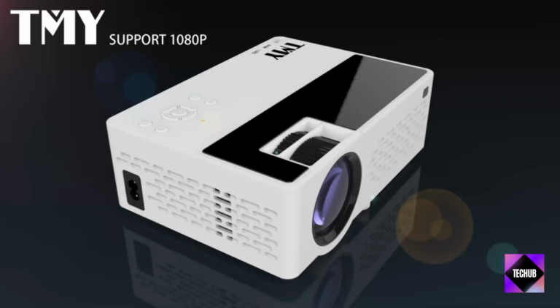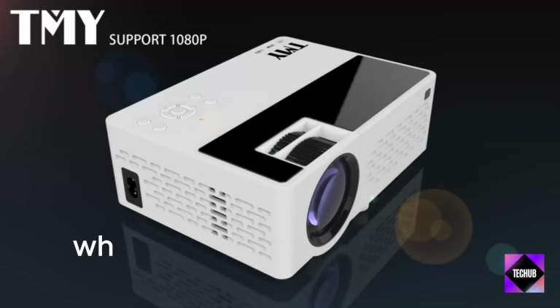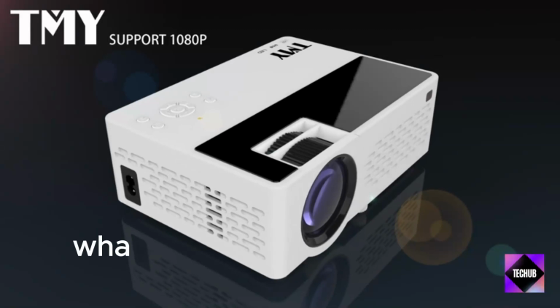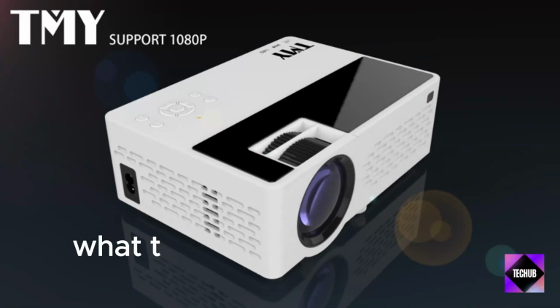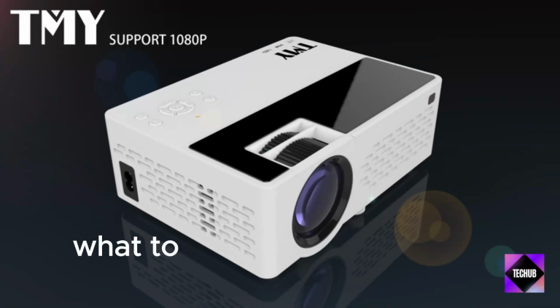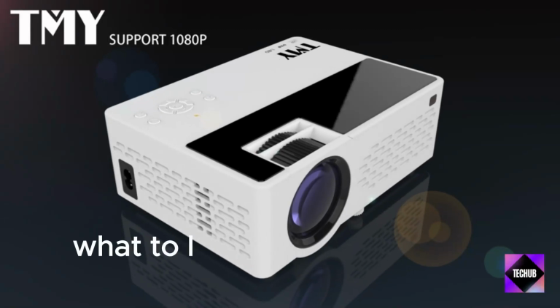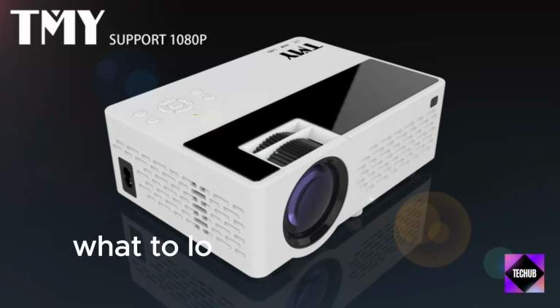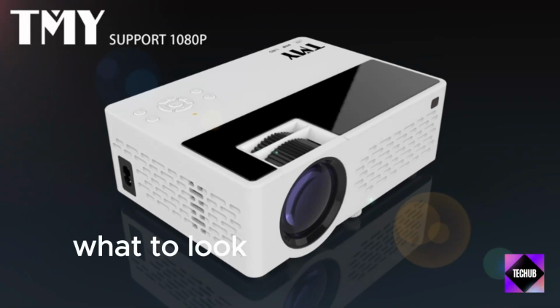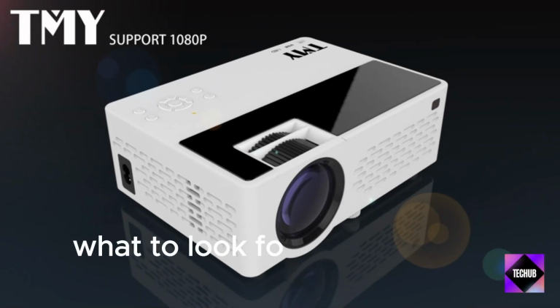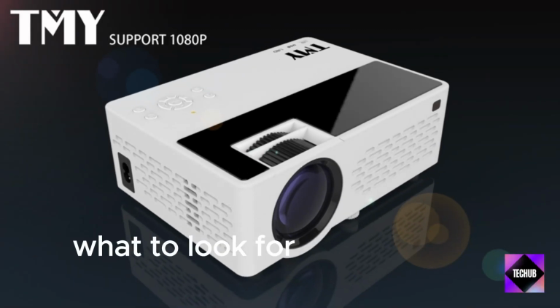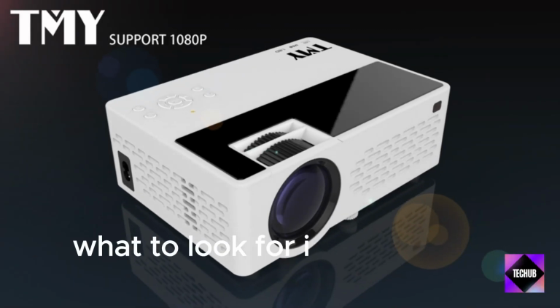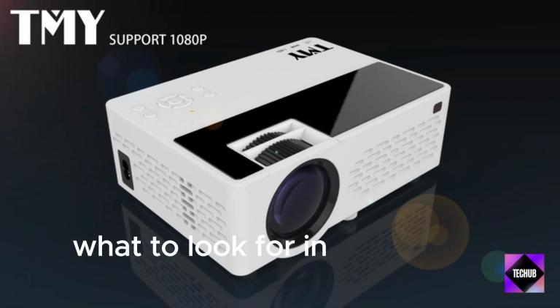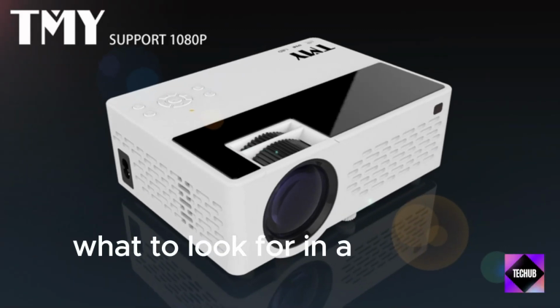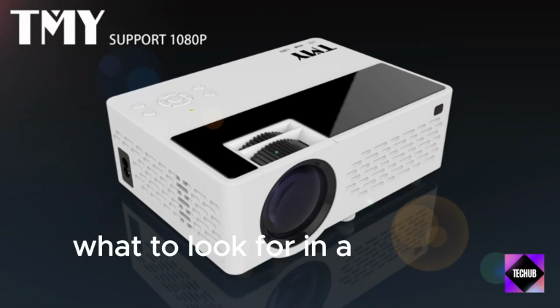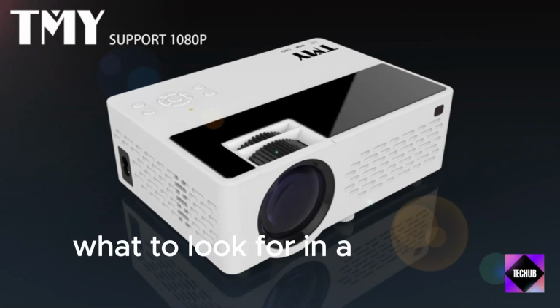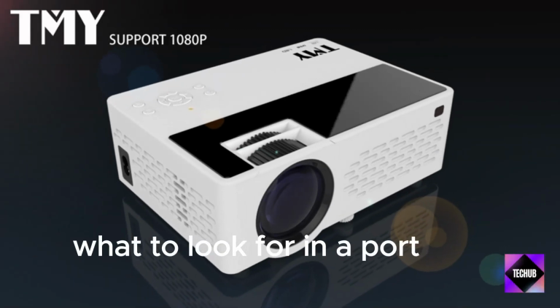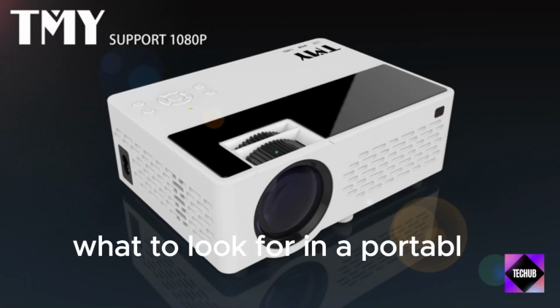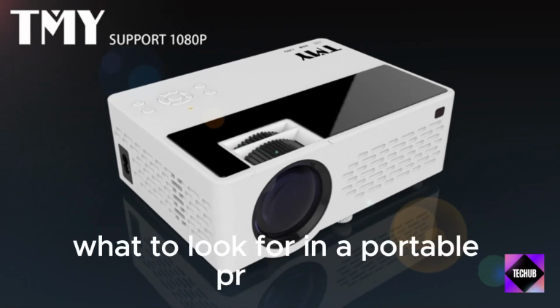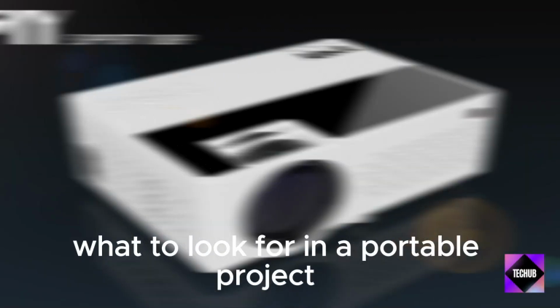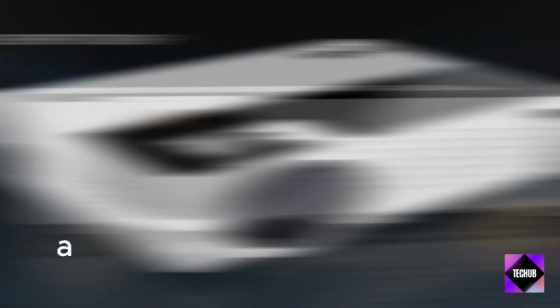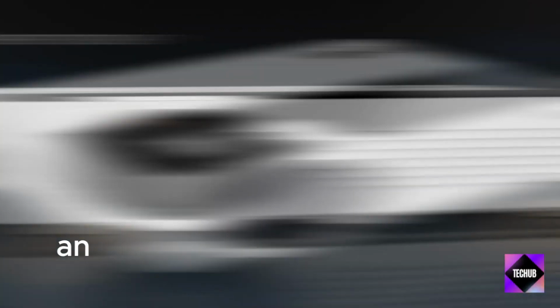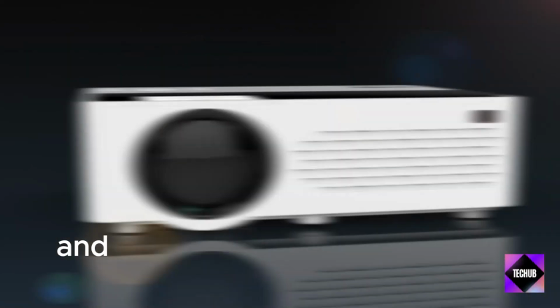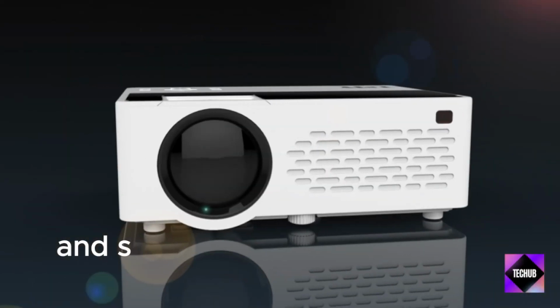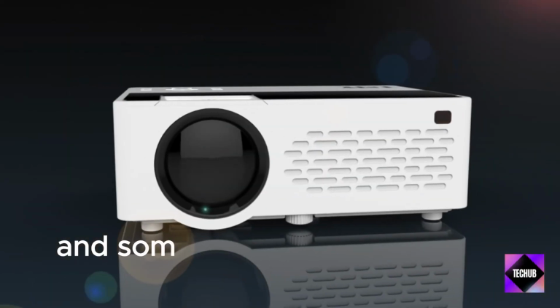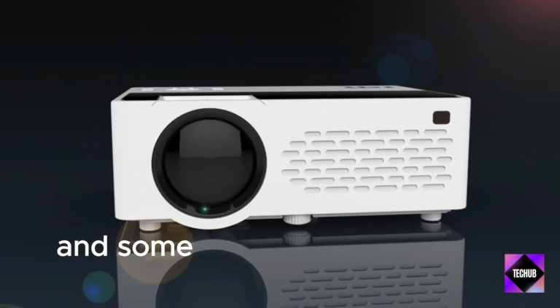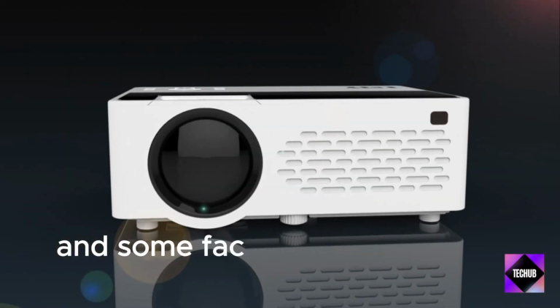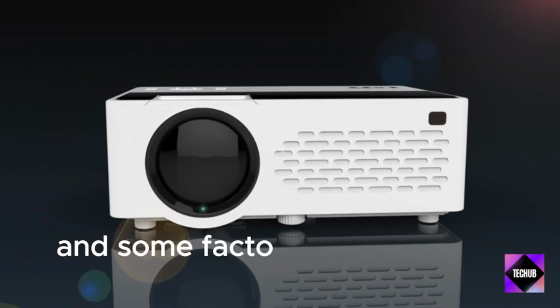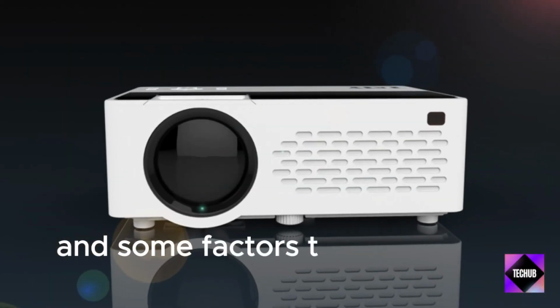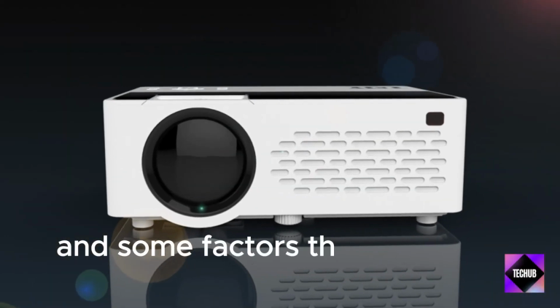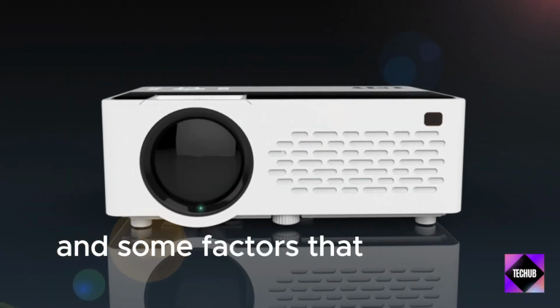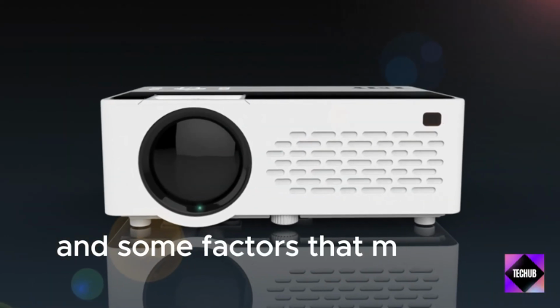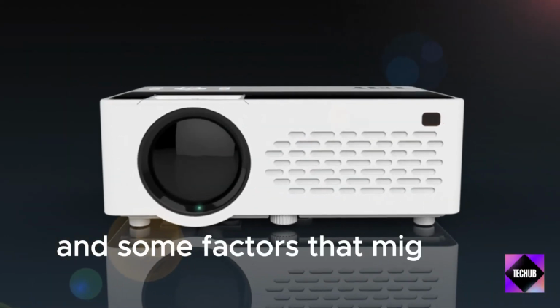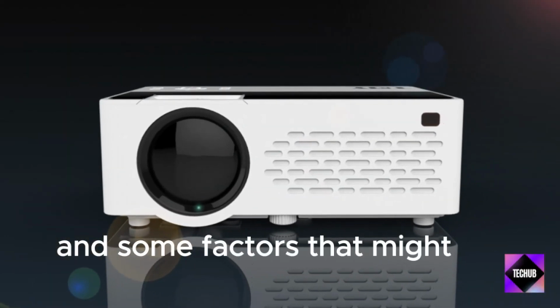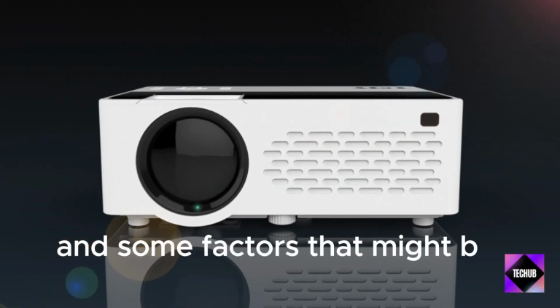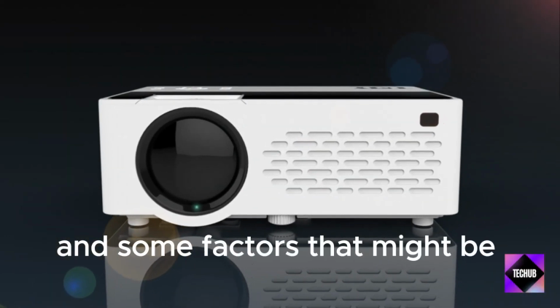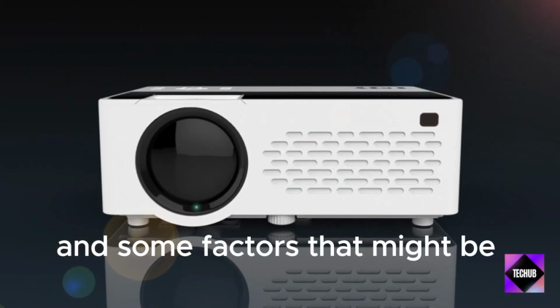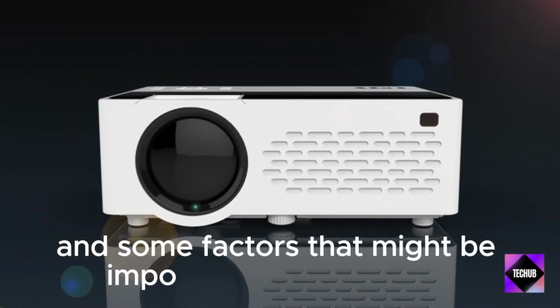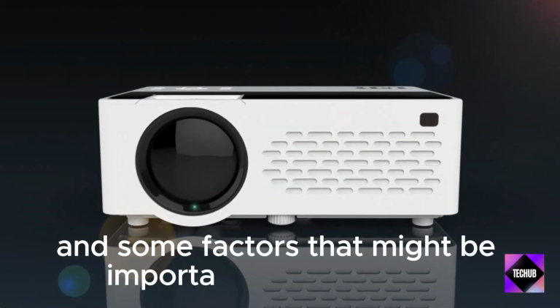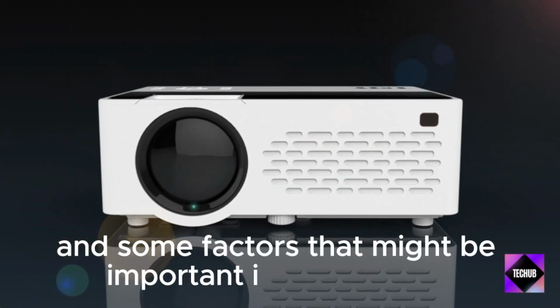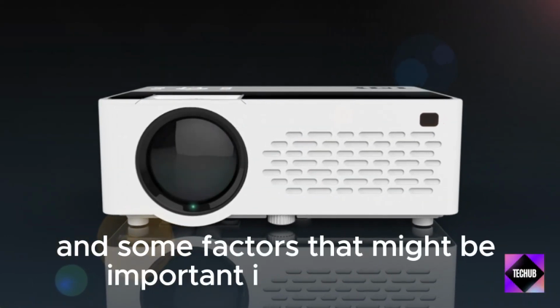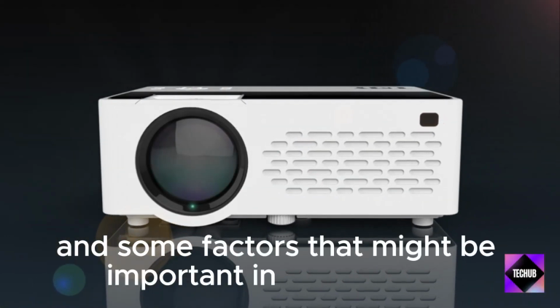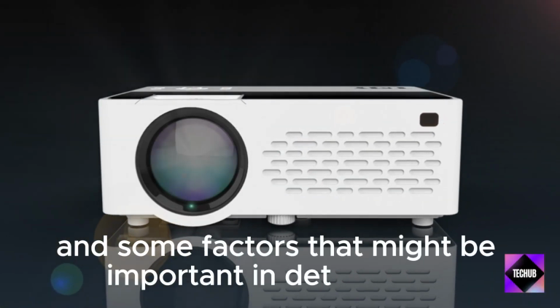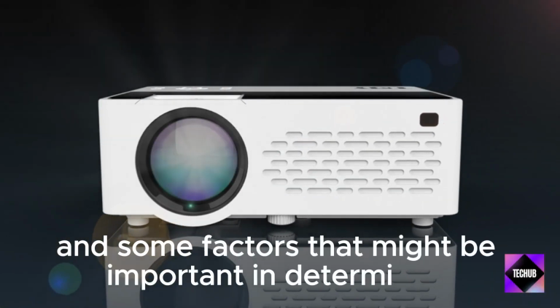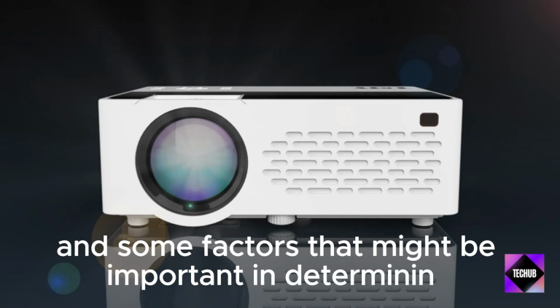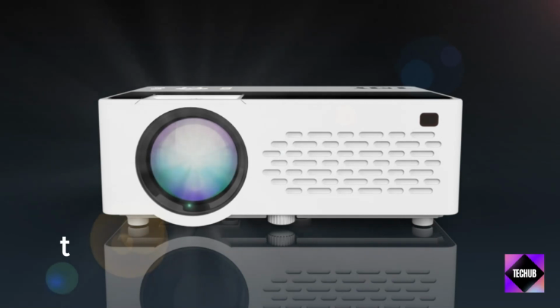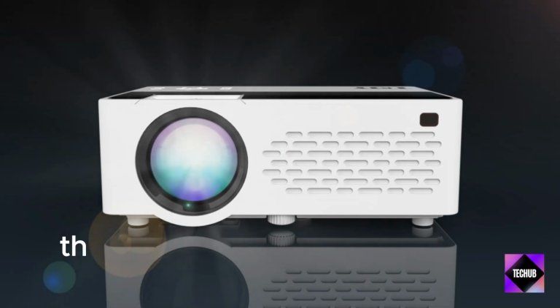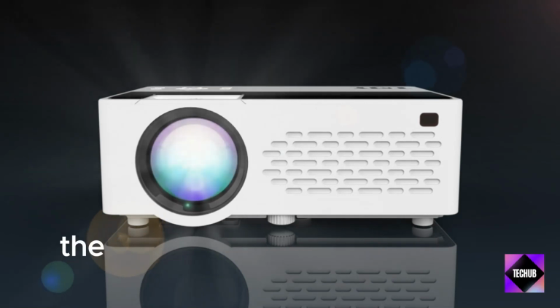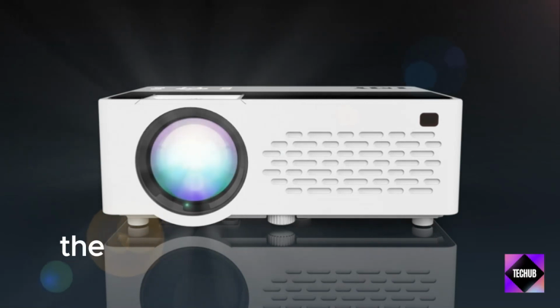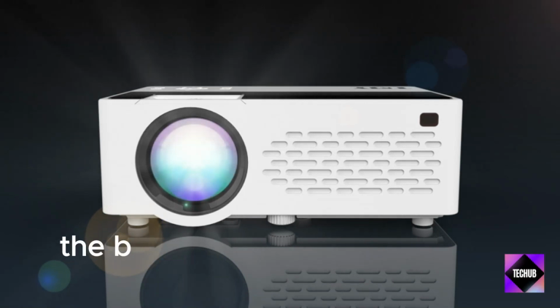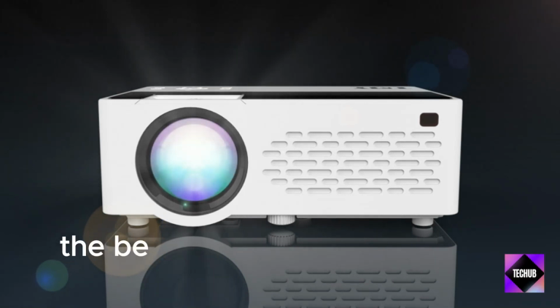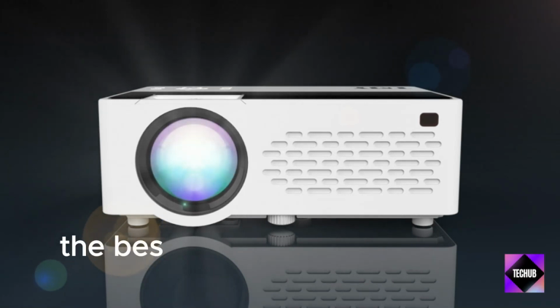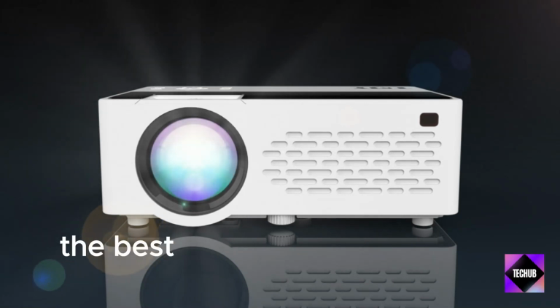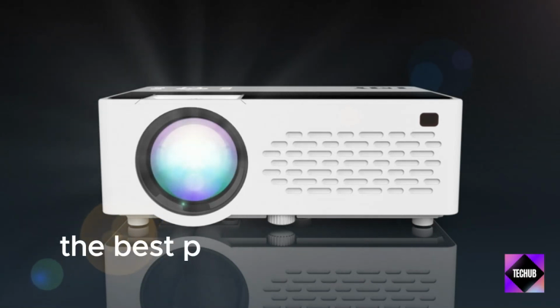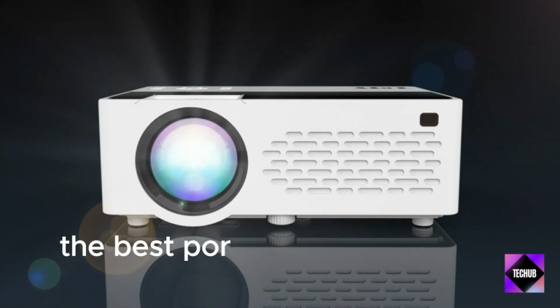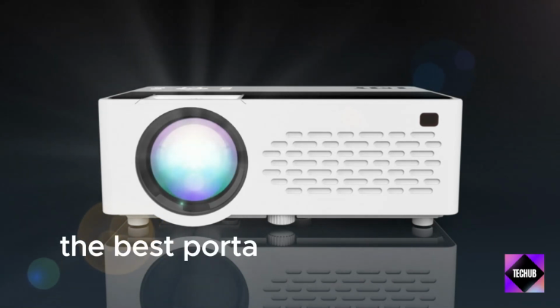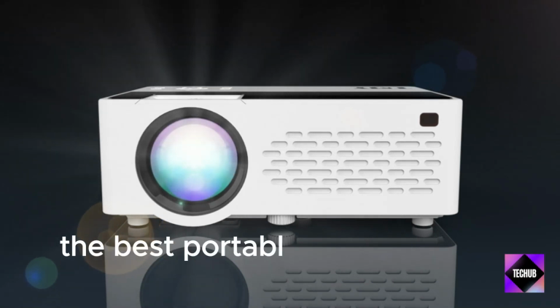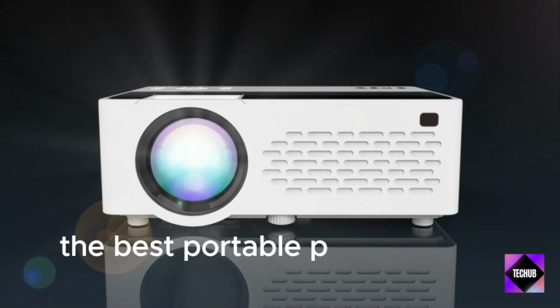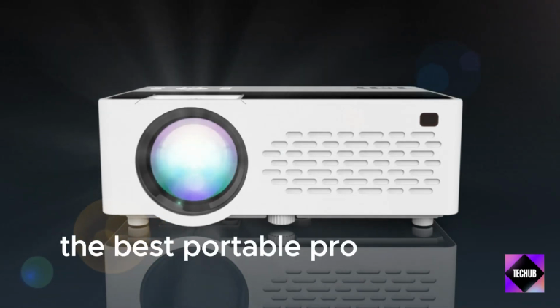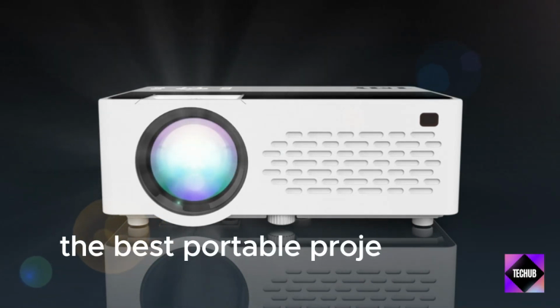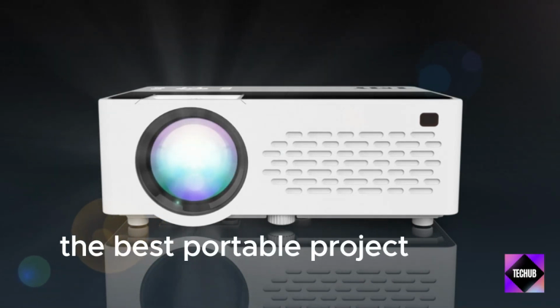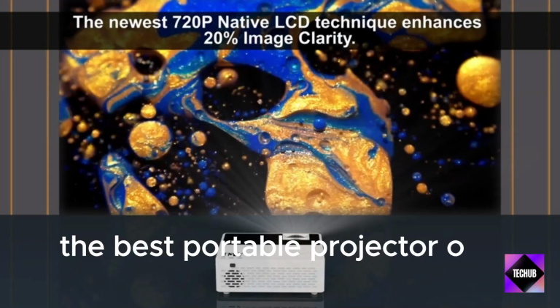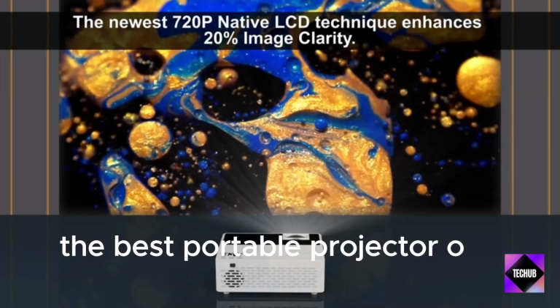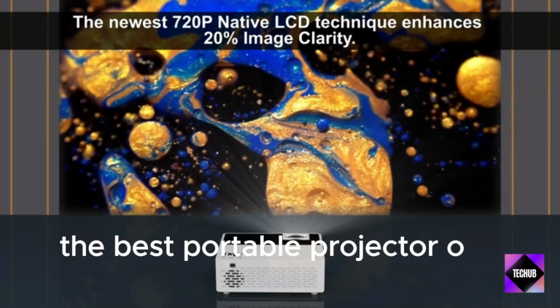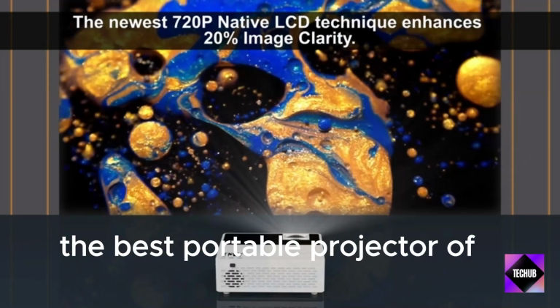What to look for in a portable projector, and some factors that might be important in determining the best portable projector of 2024.